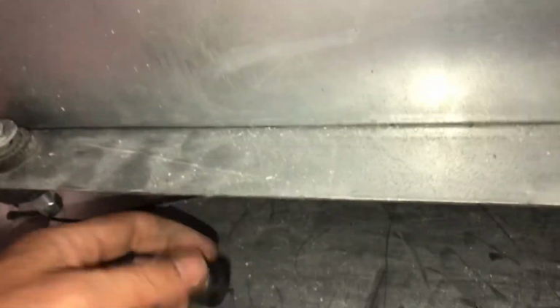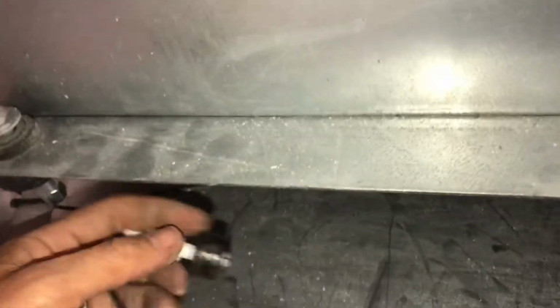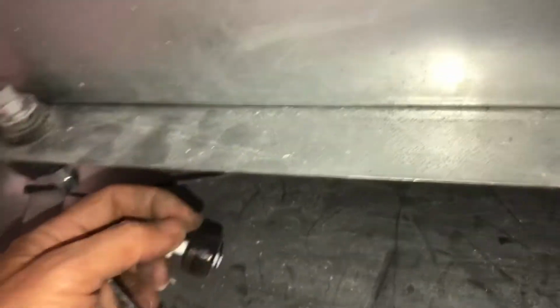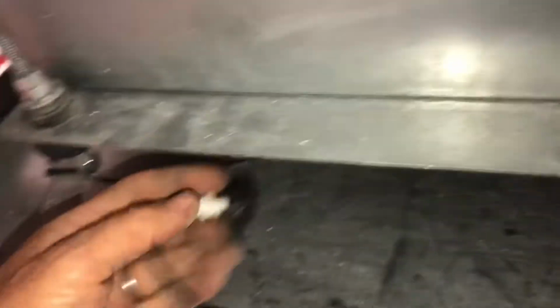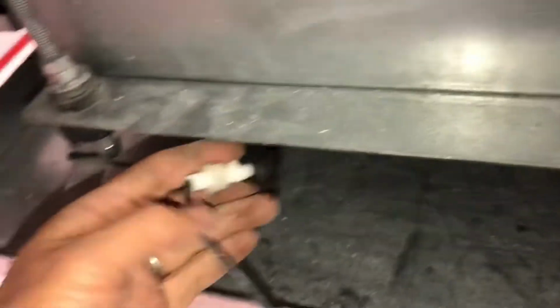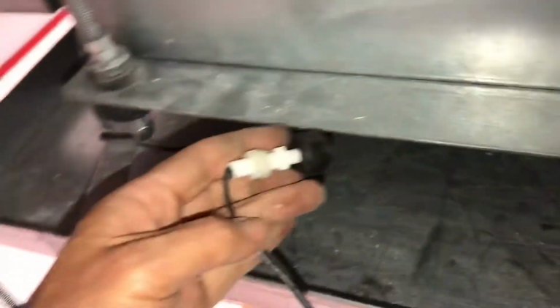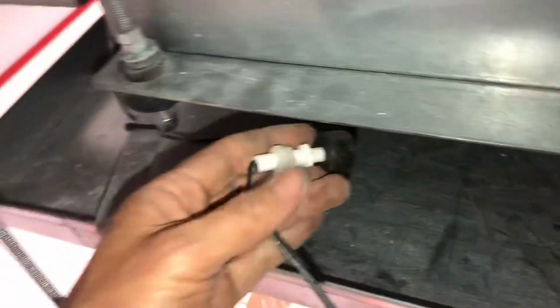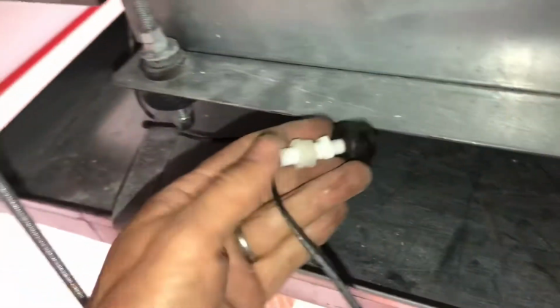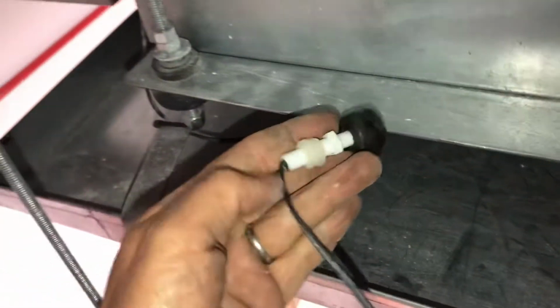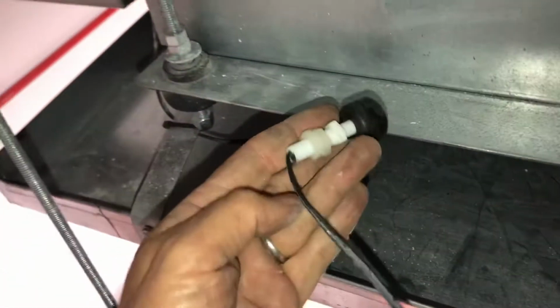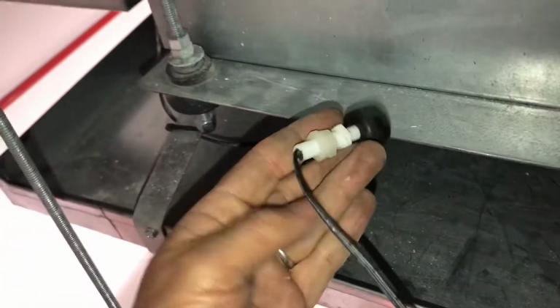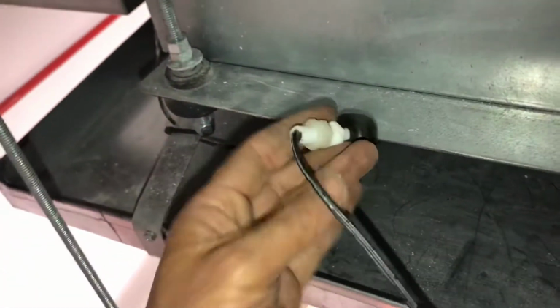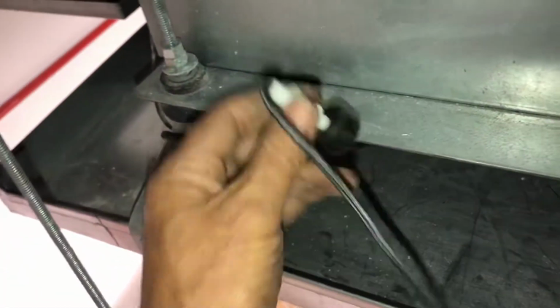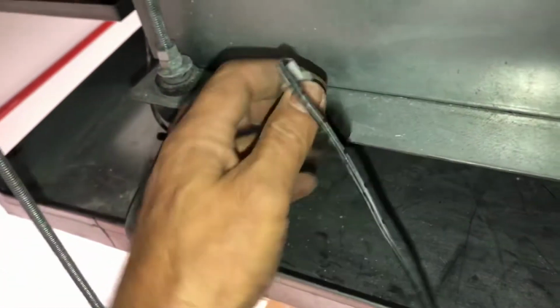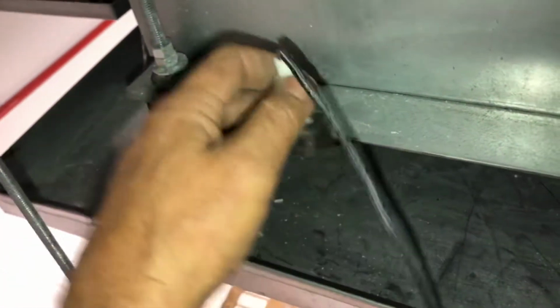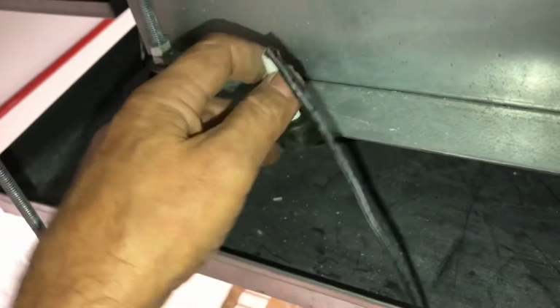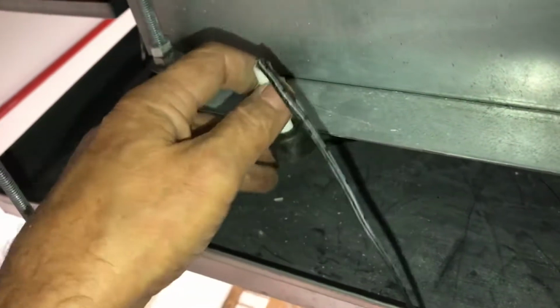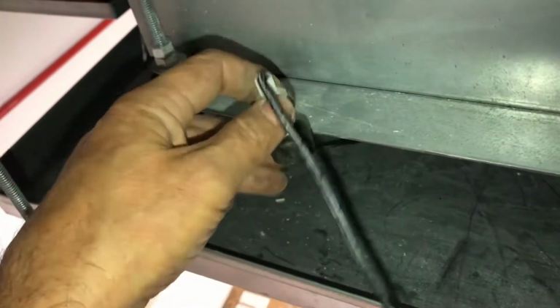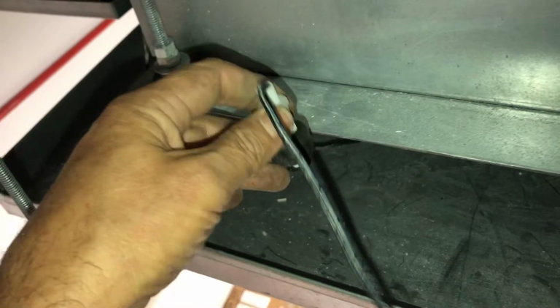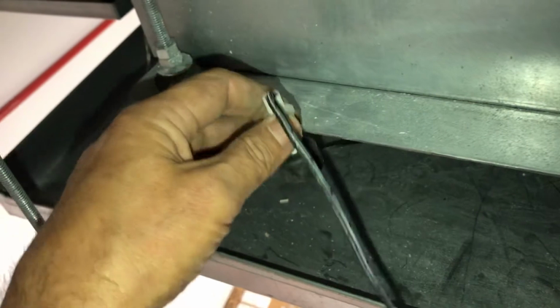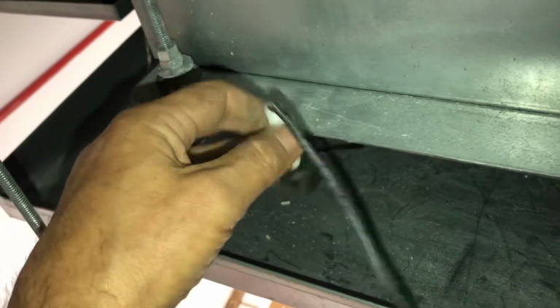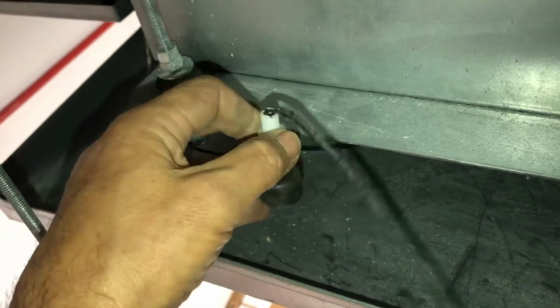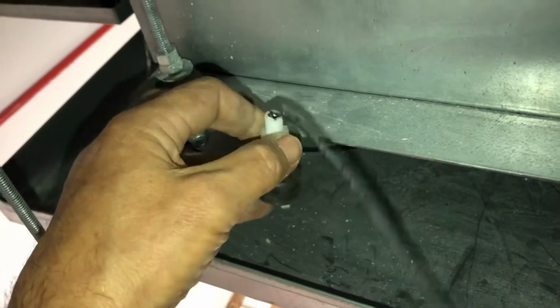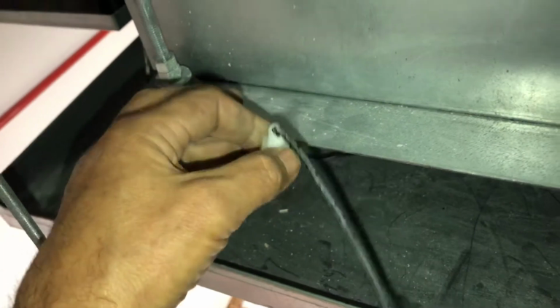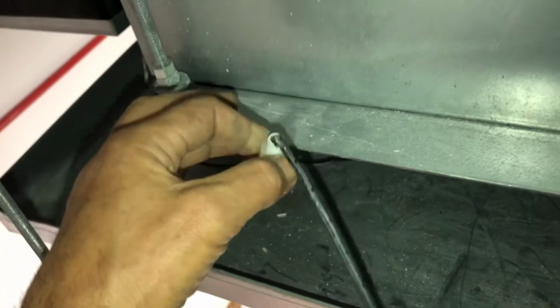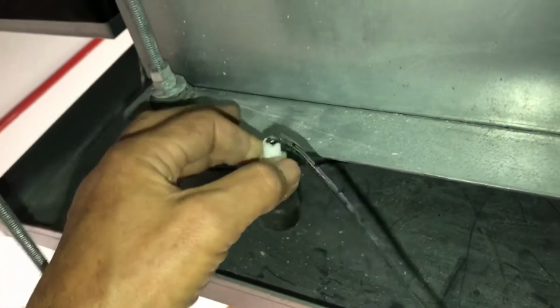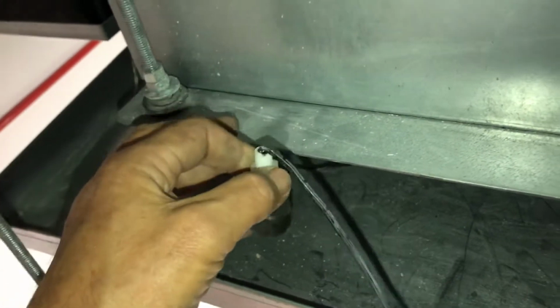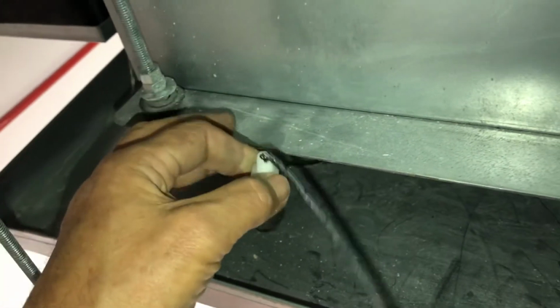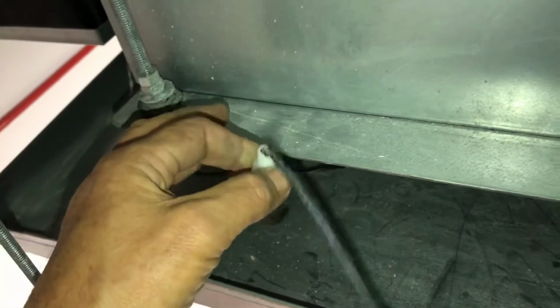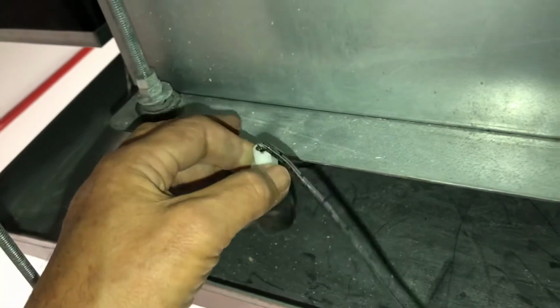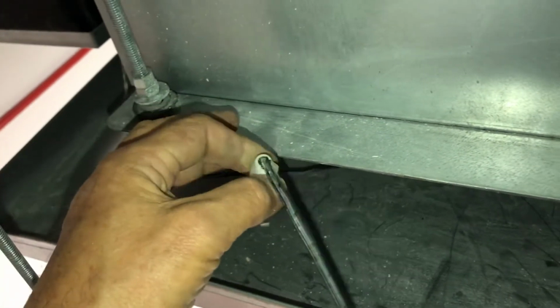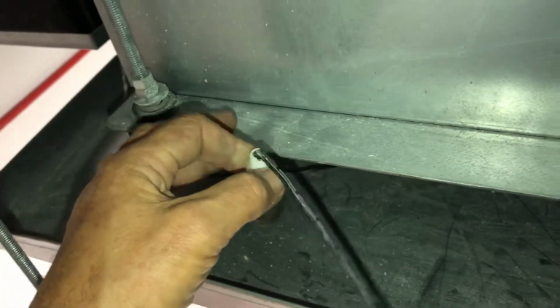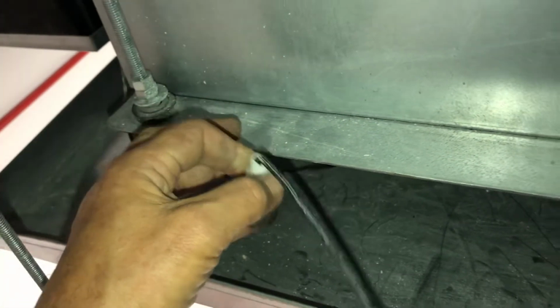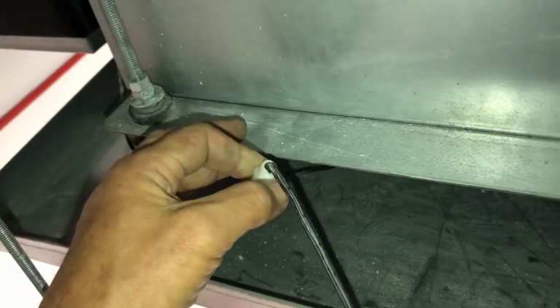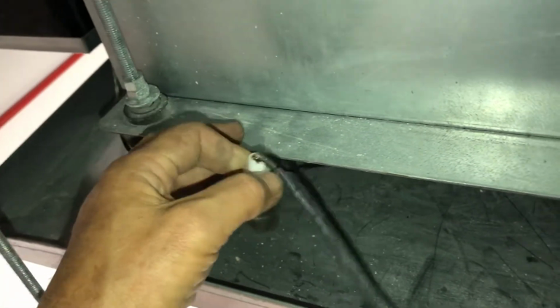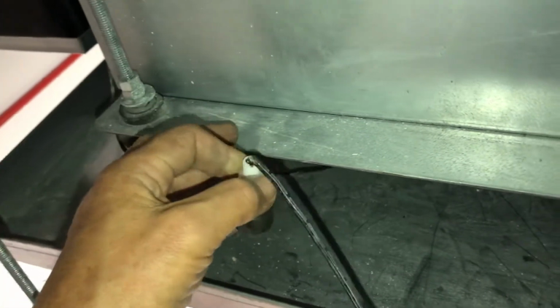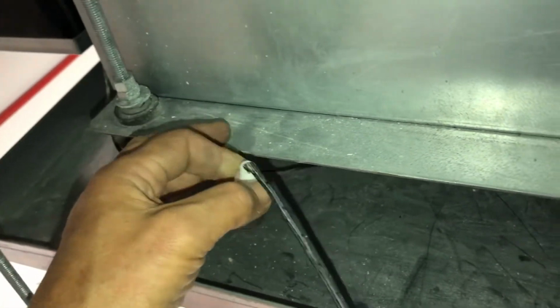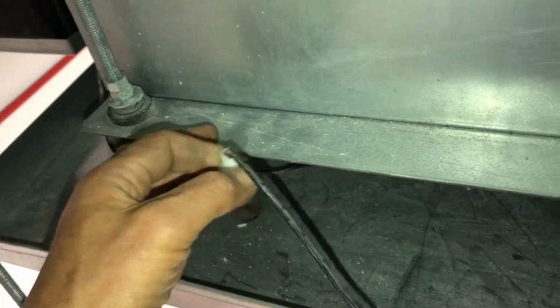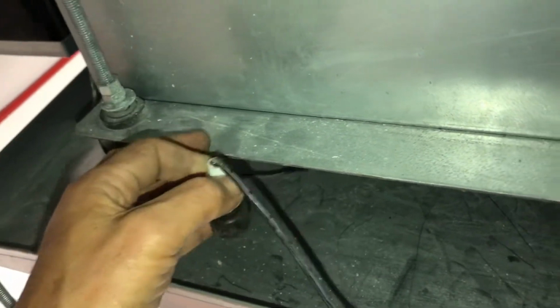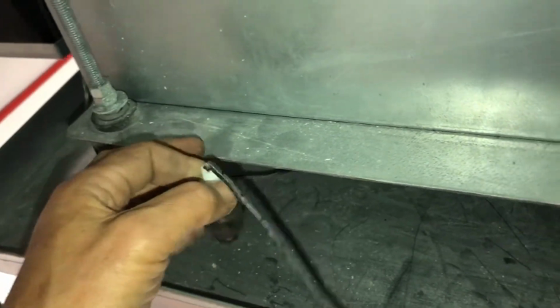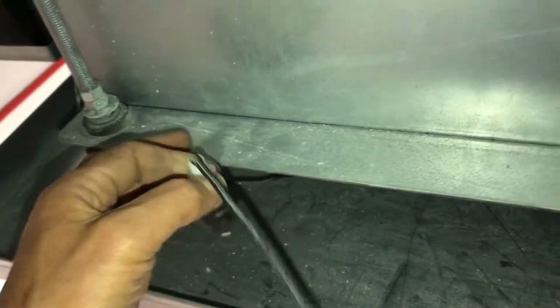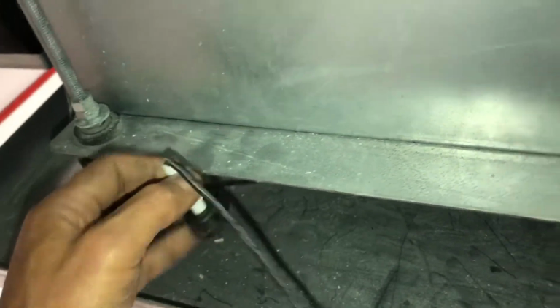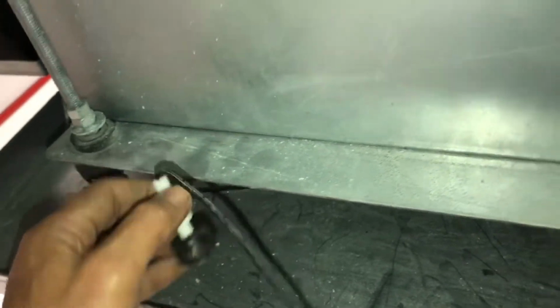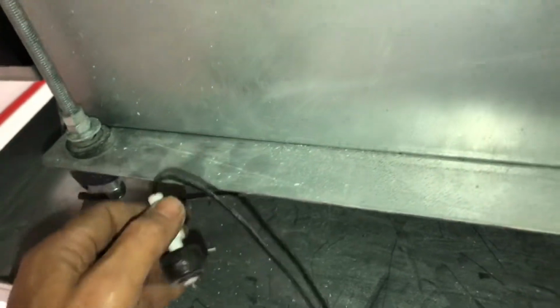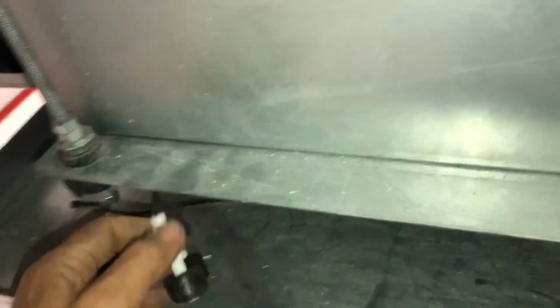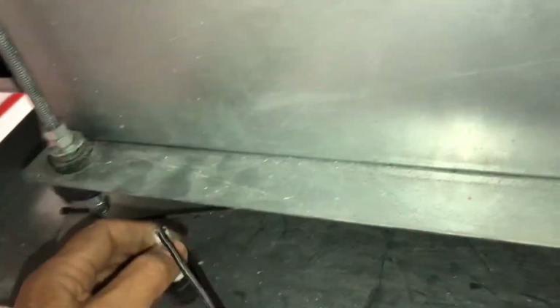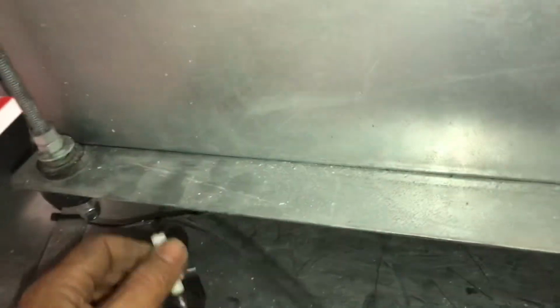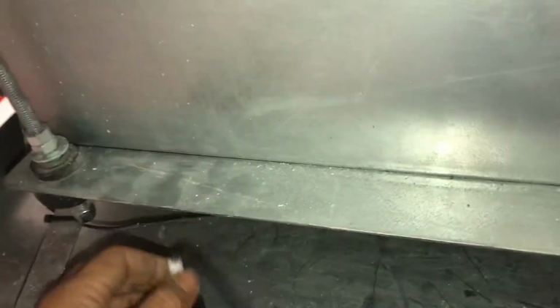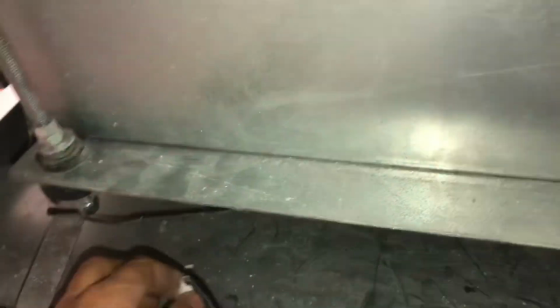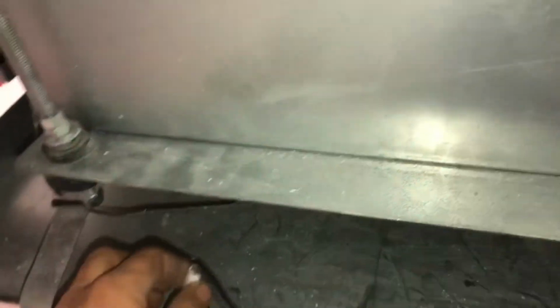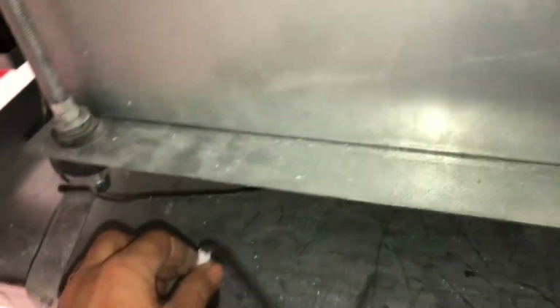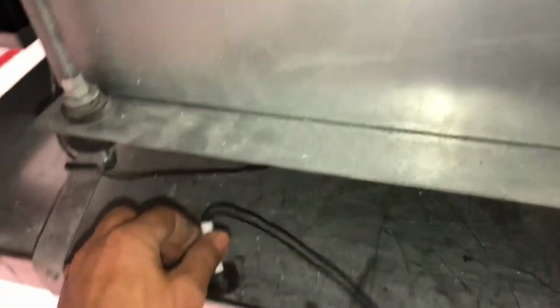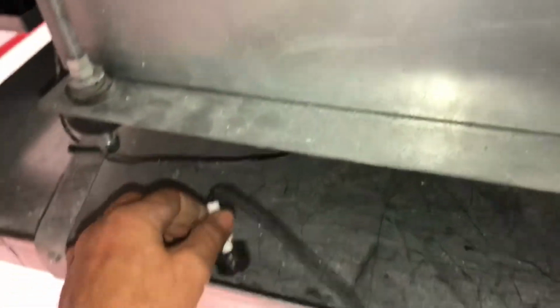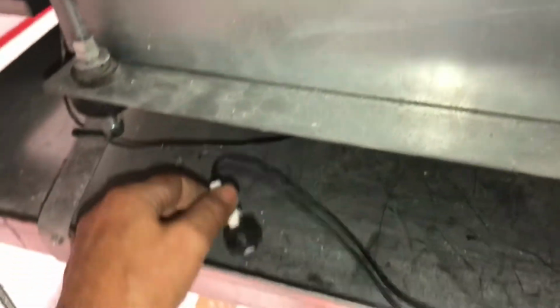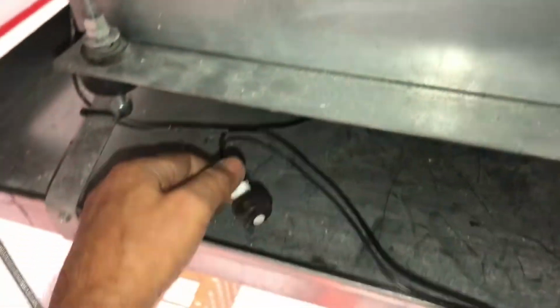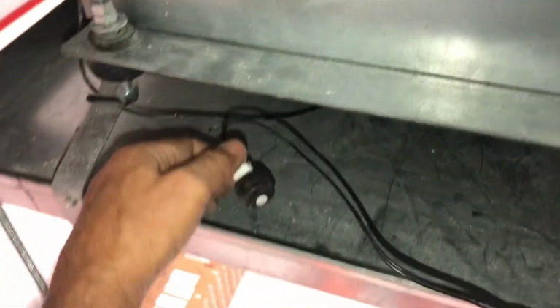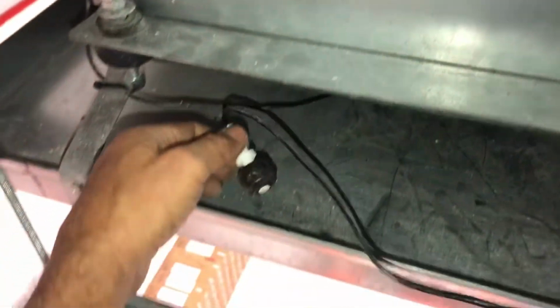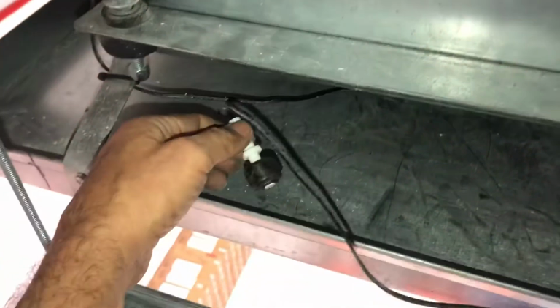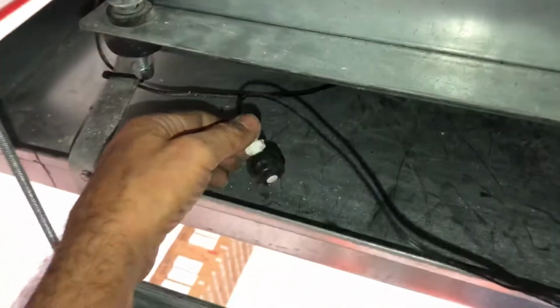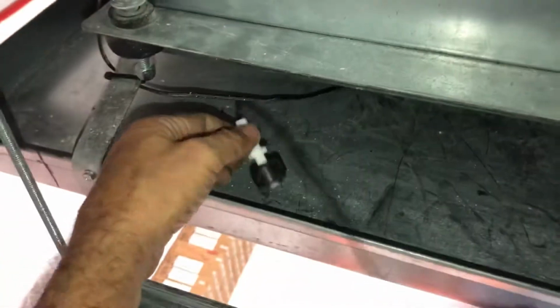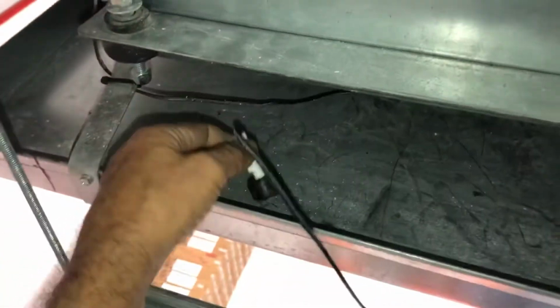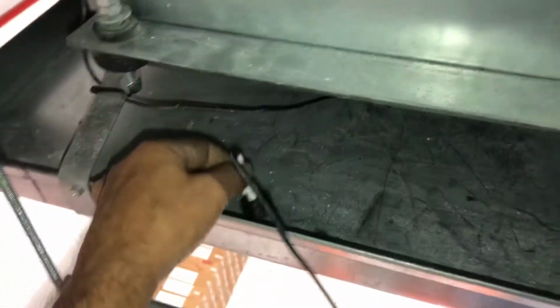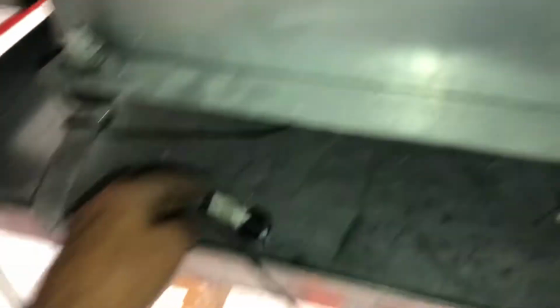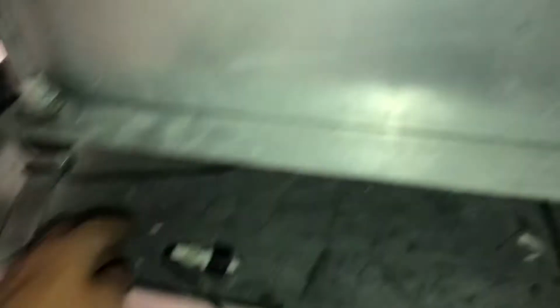Now, in this particular unit you can see it still doesn't work. Let's find out why it doesn't work.